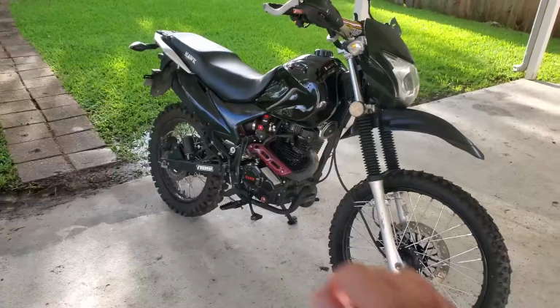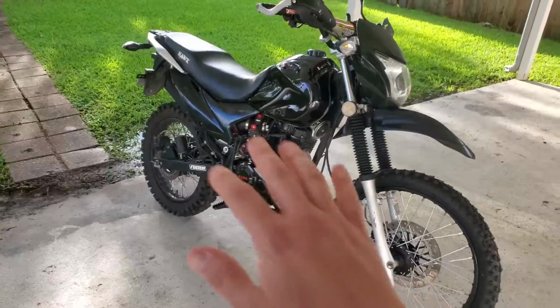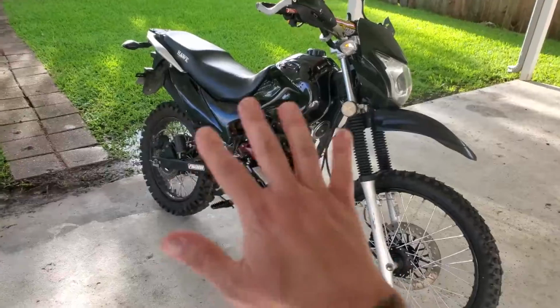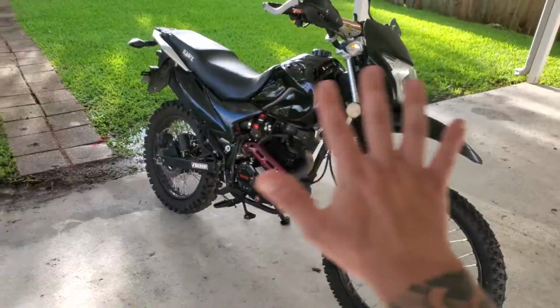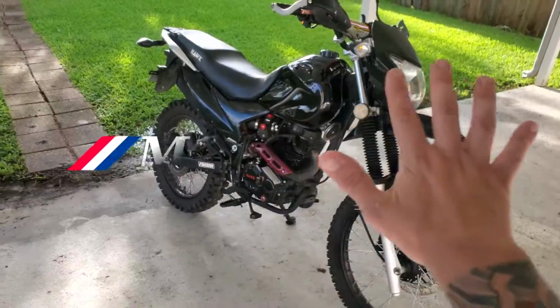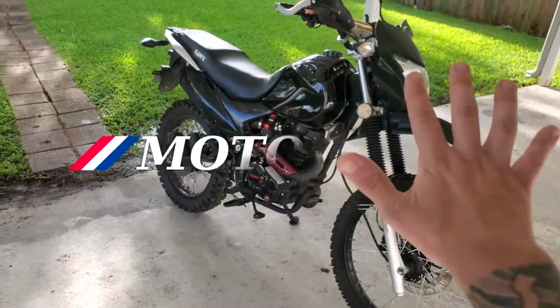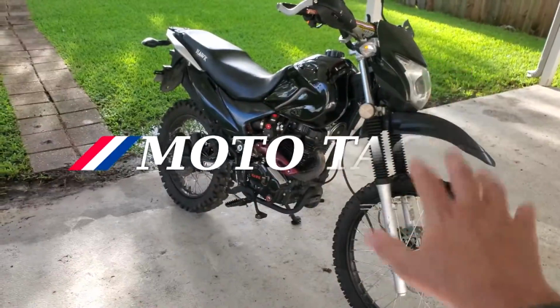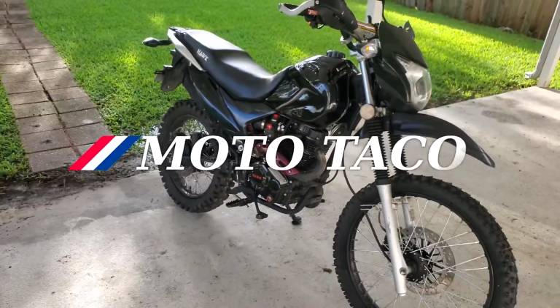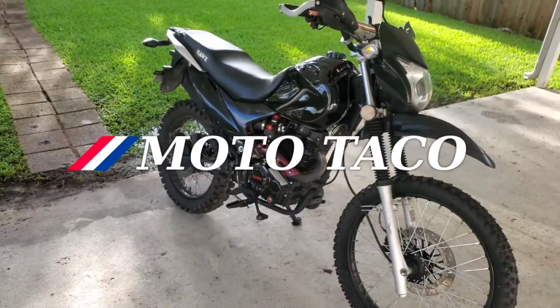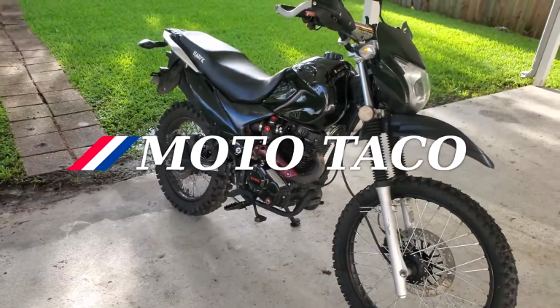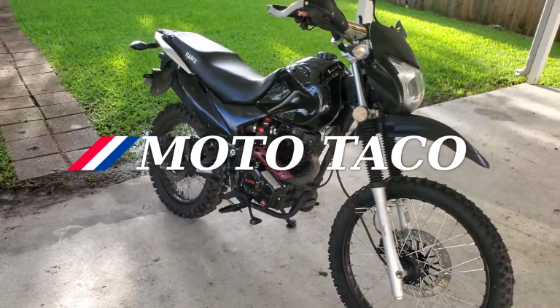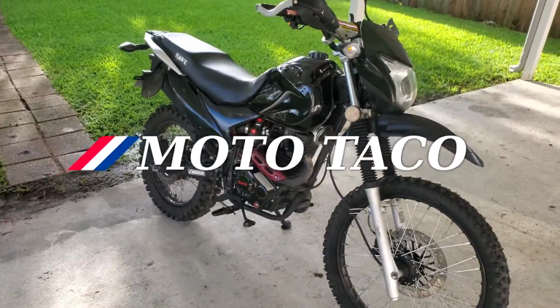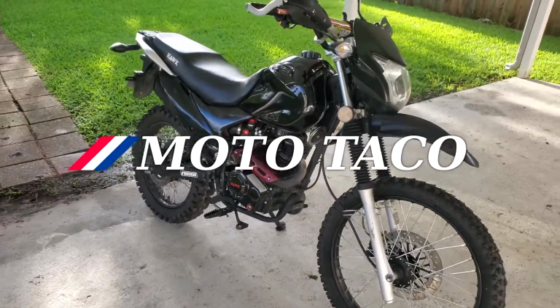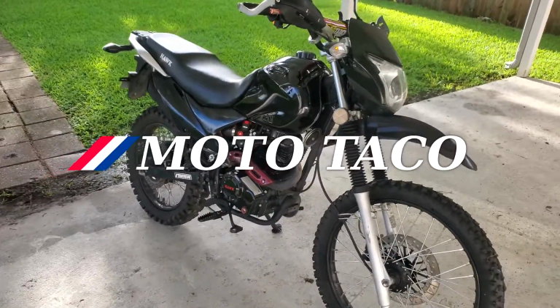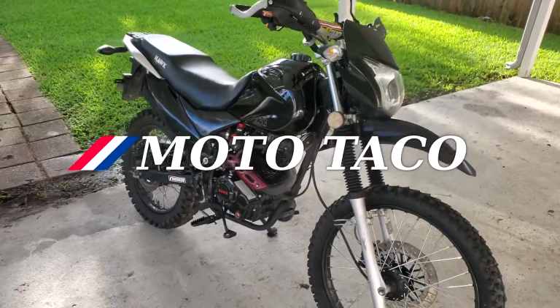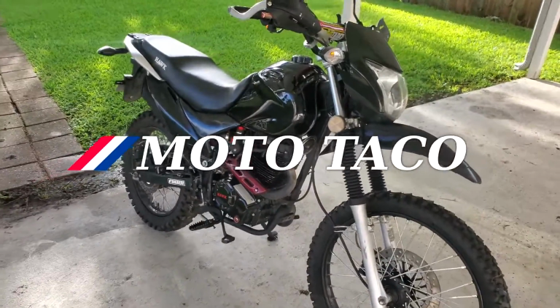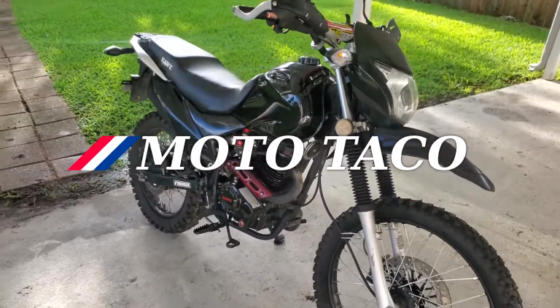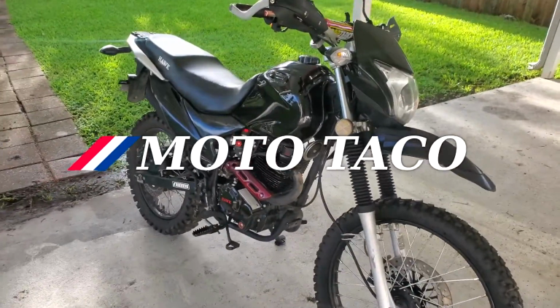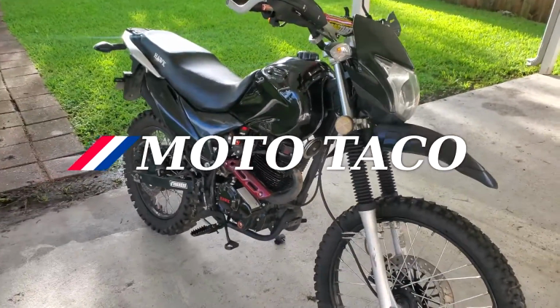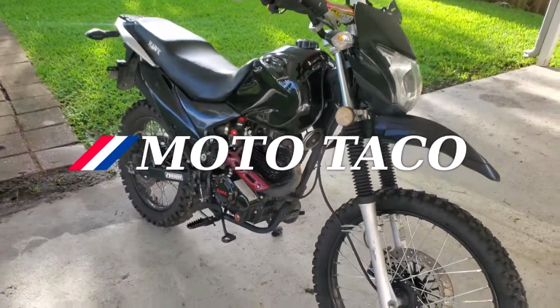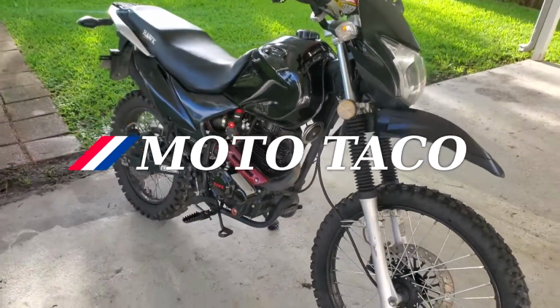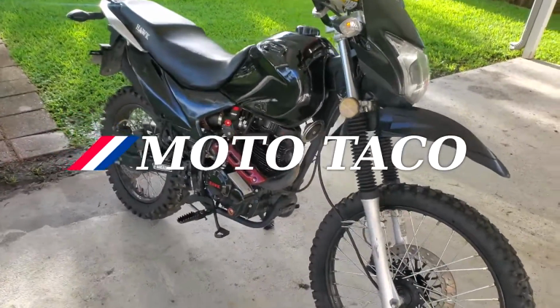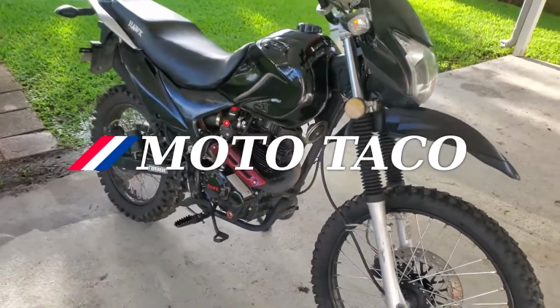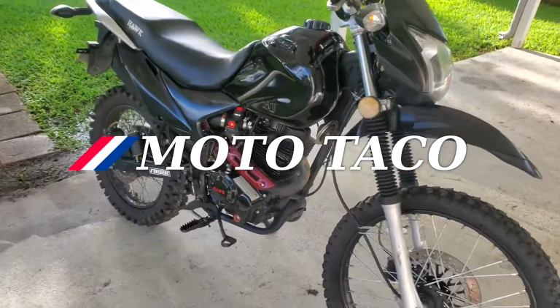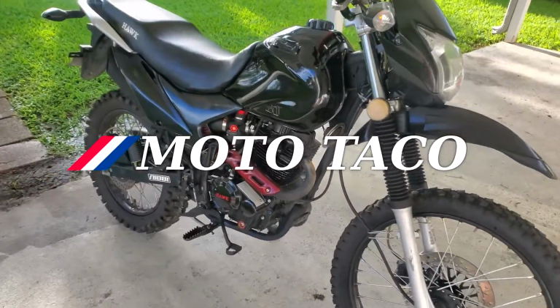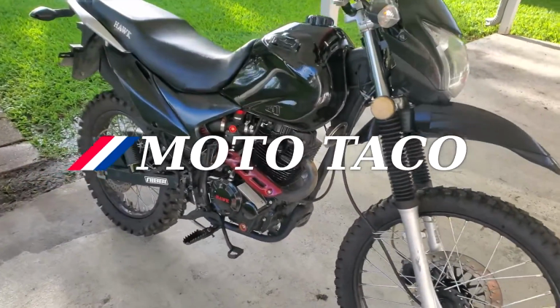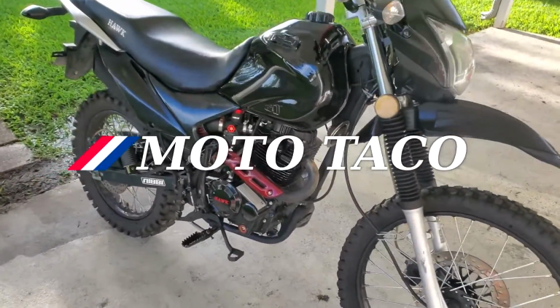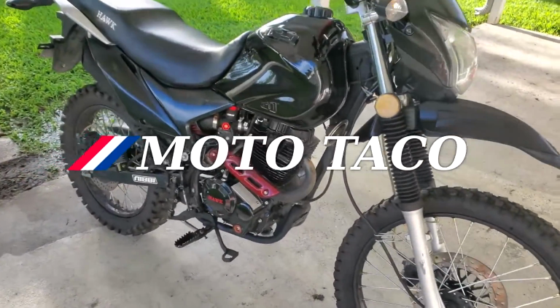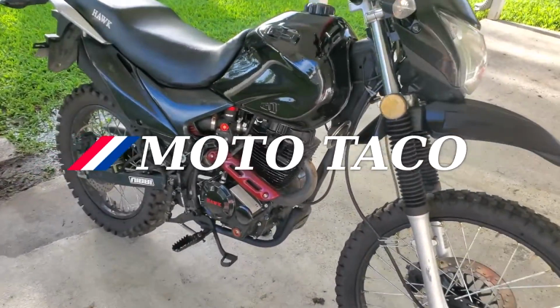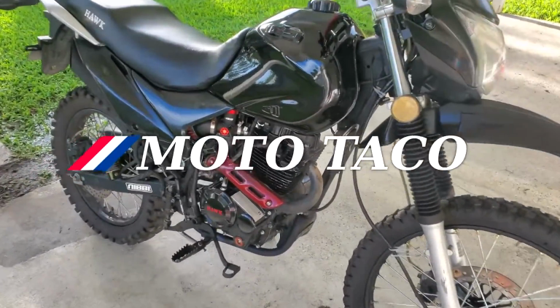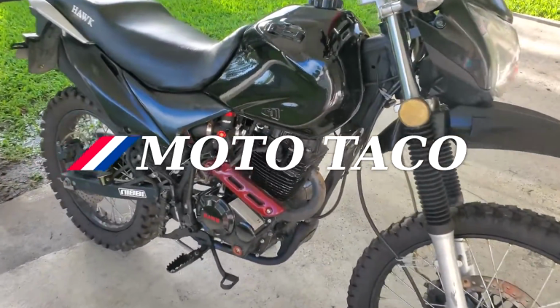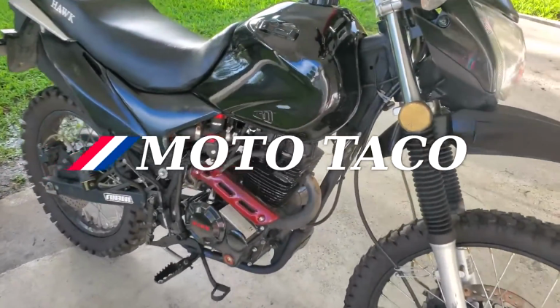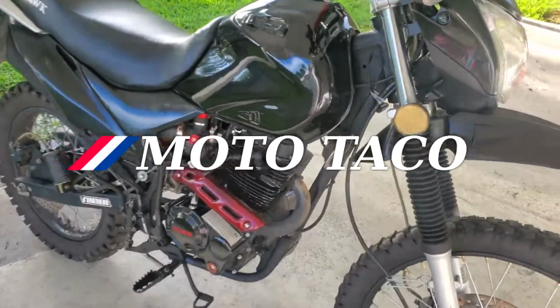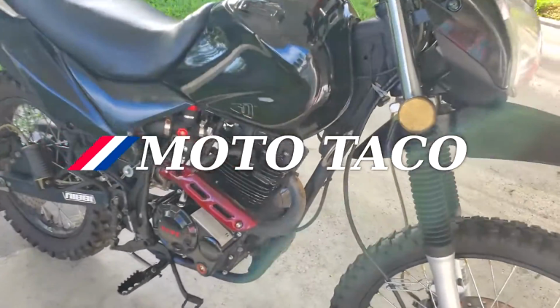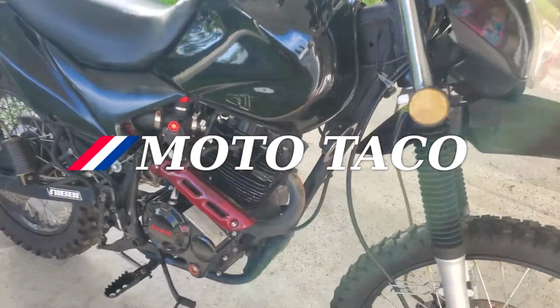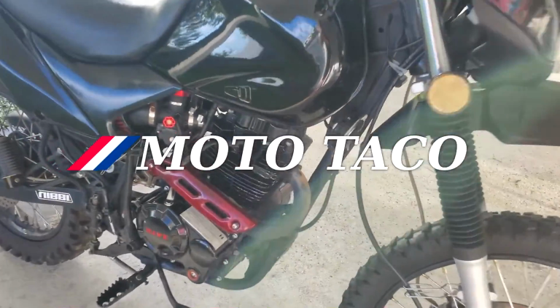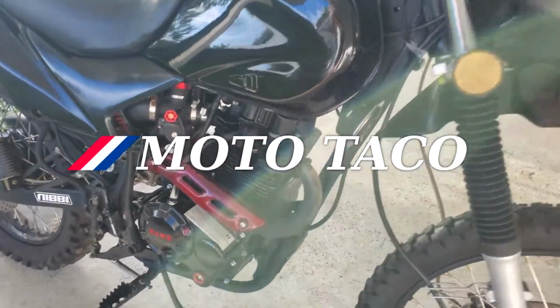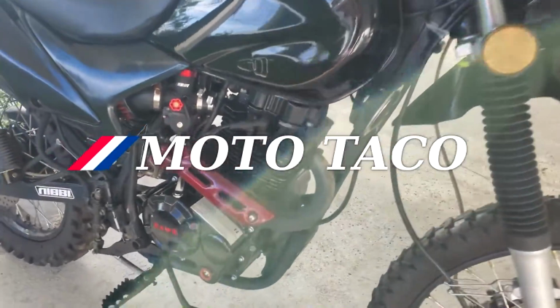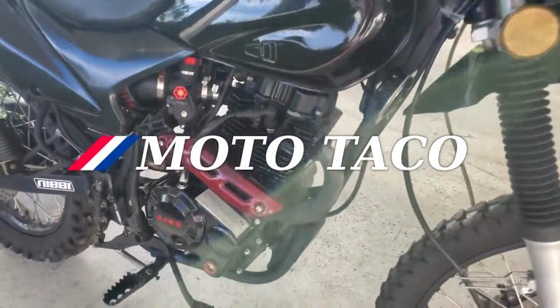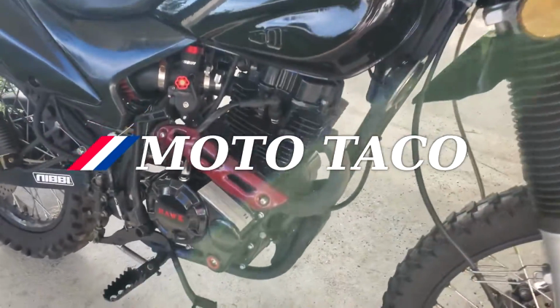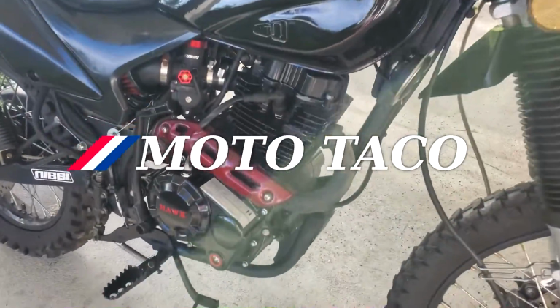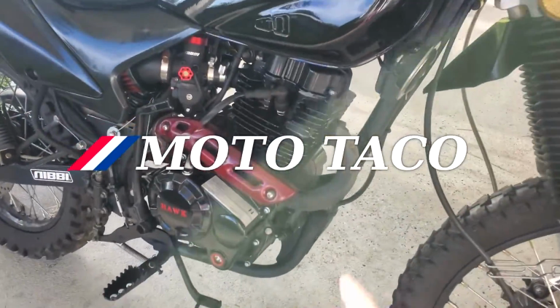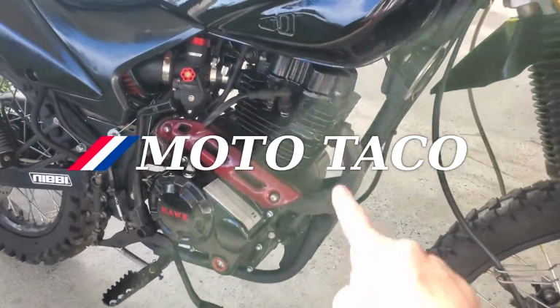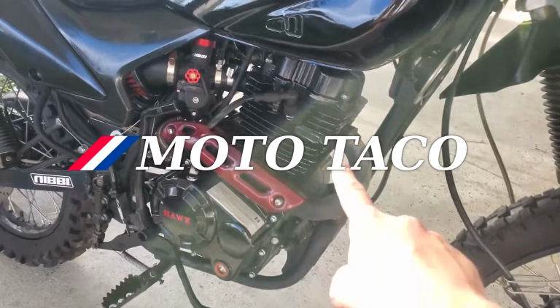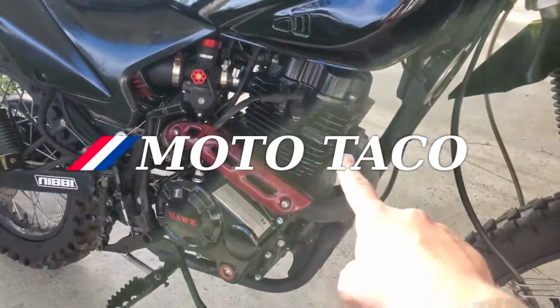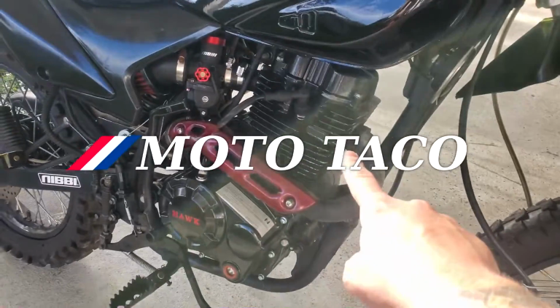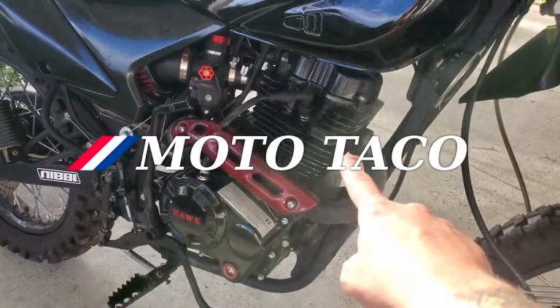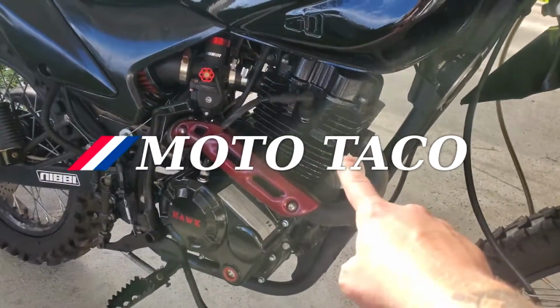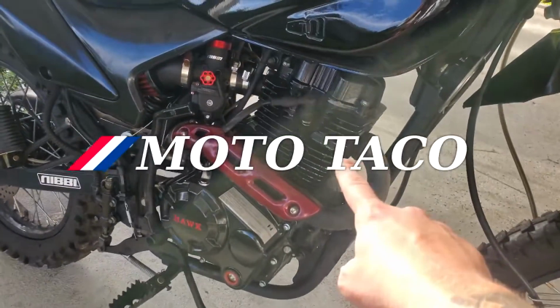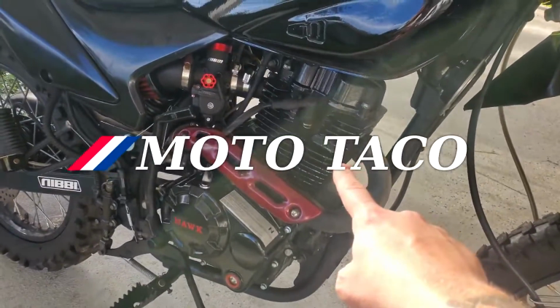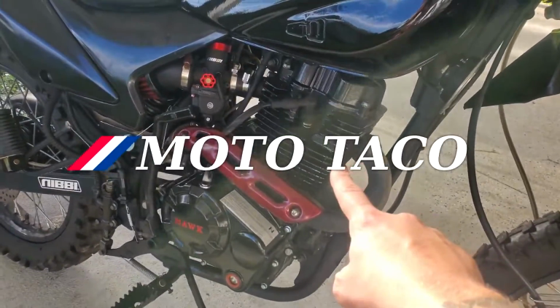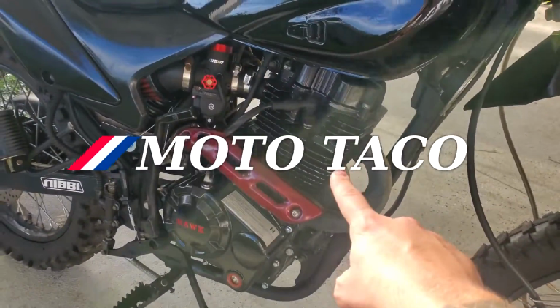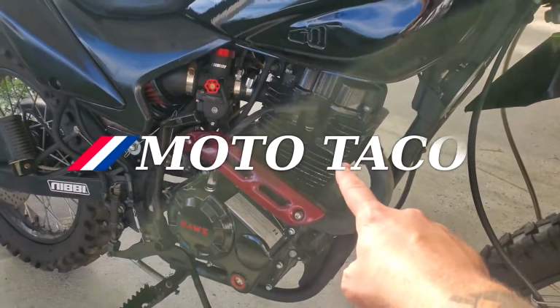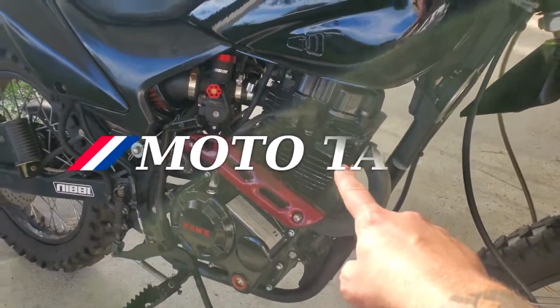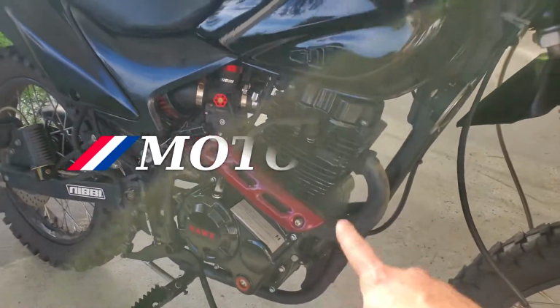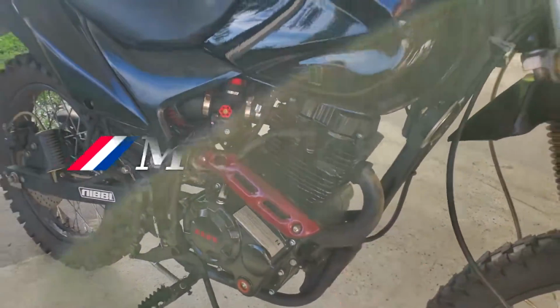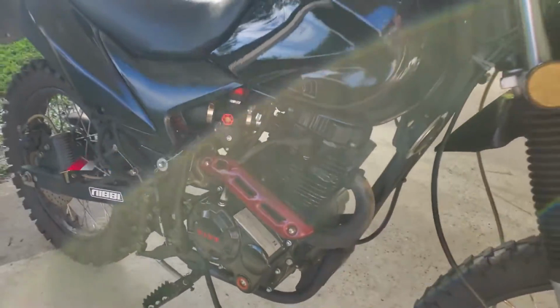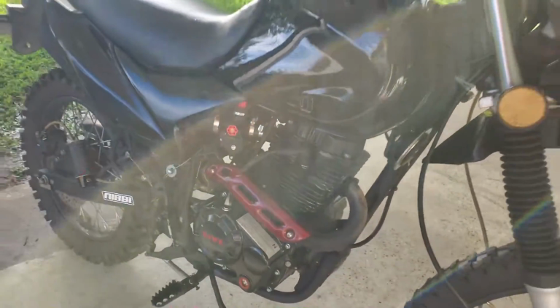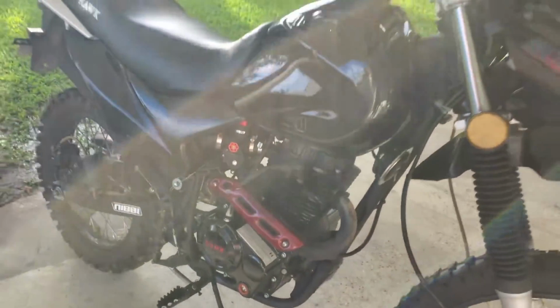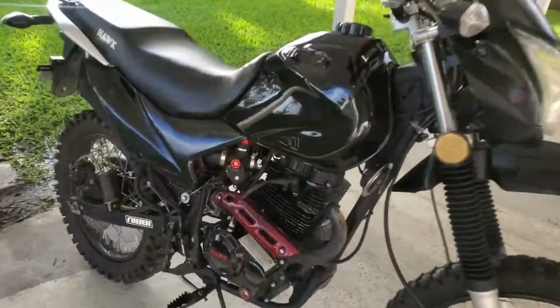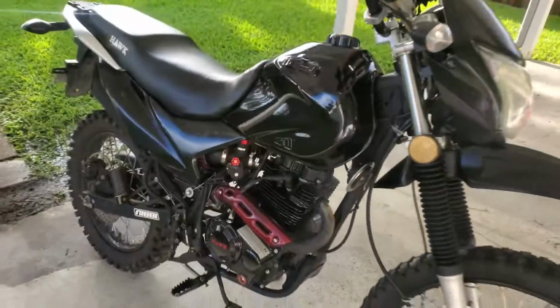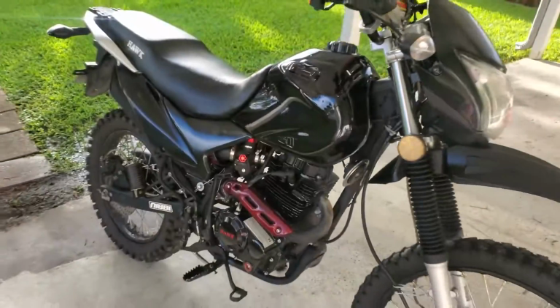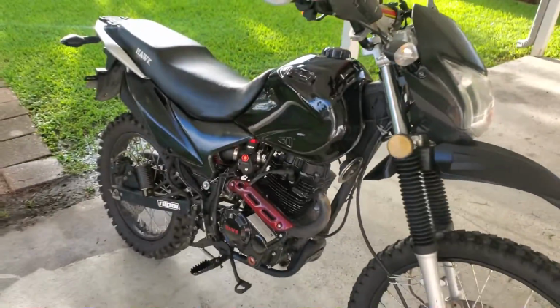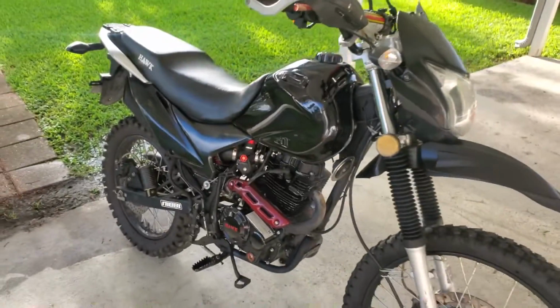Hello! The time has come. You're going to change your Hawk into a Super Hawk with the mythic 300cc bore kit.